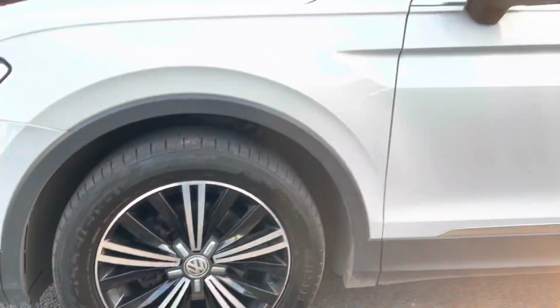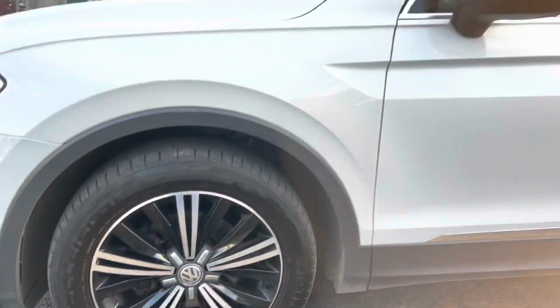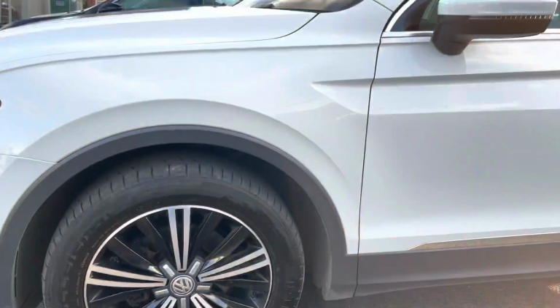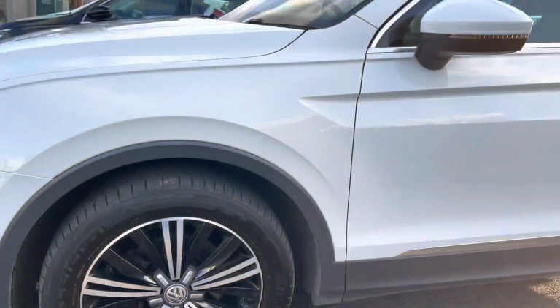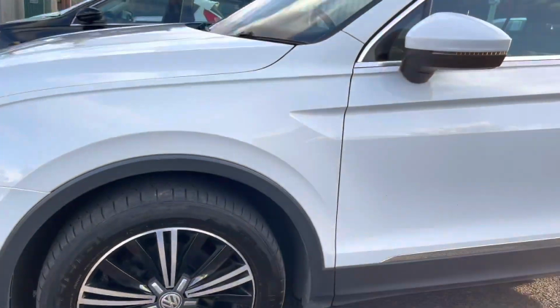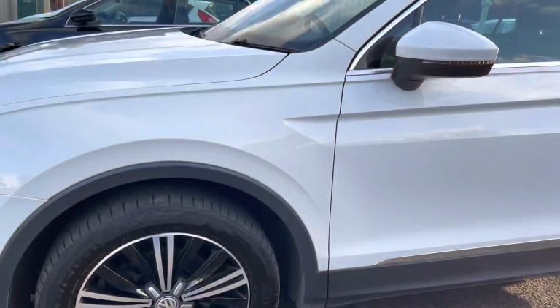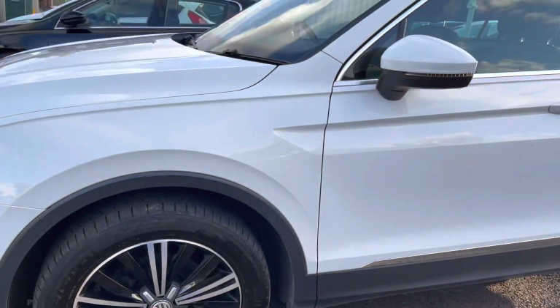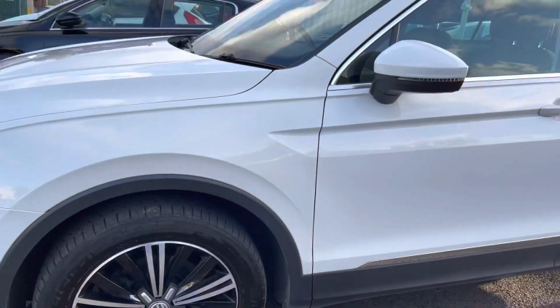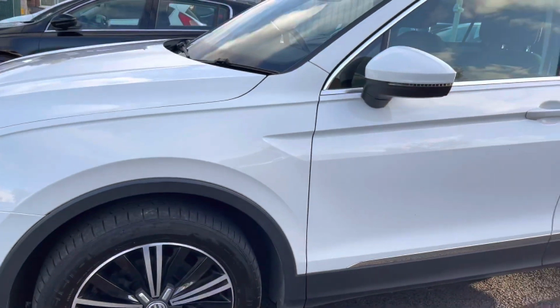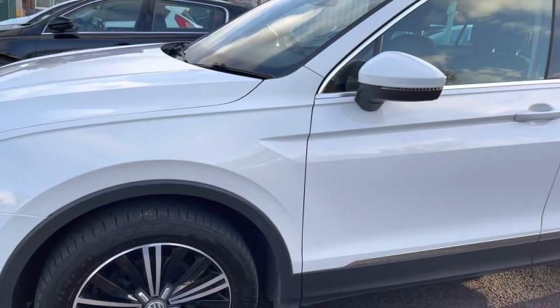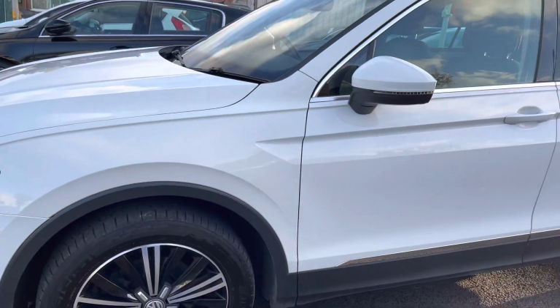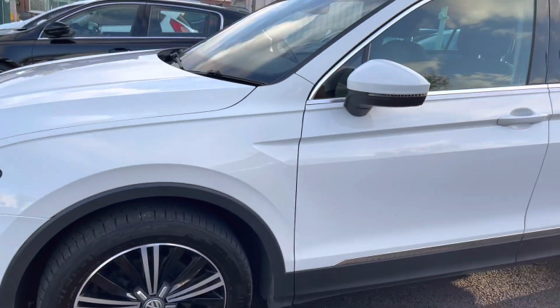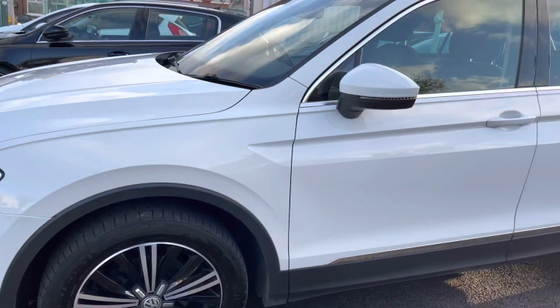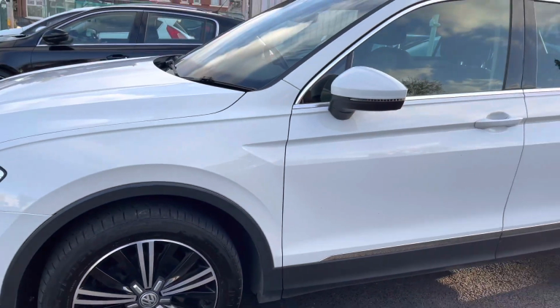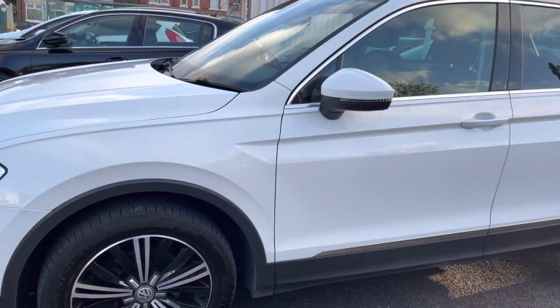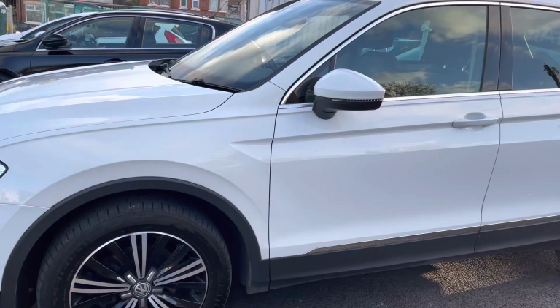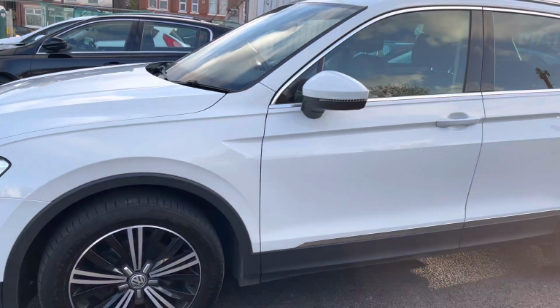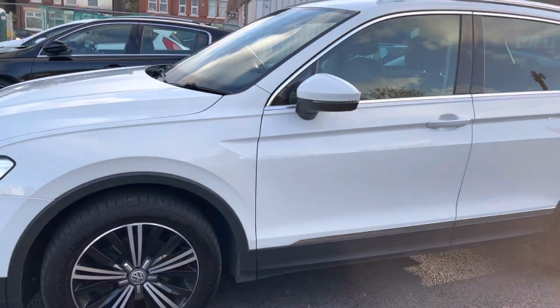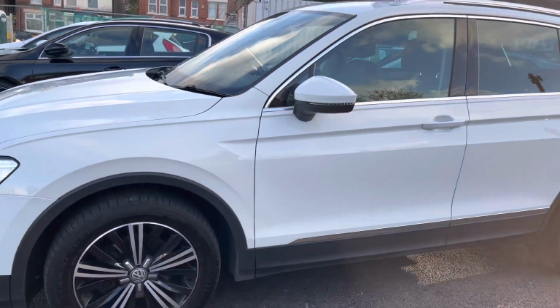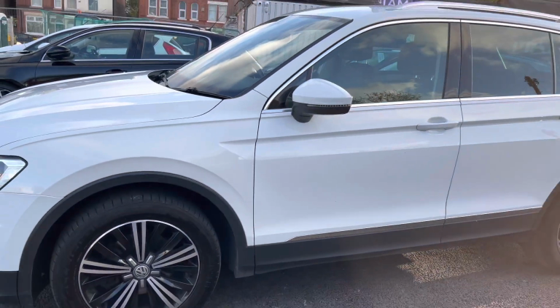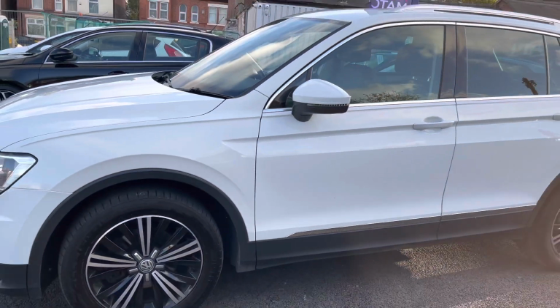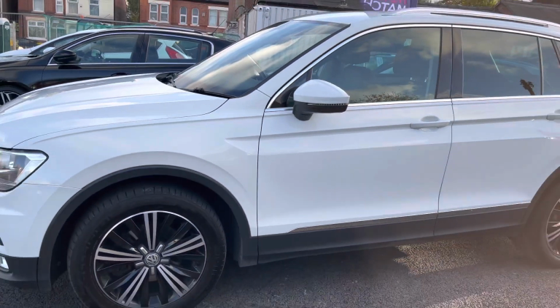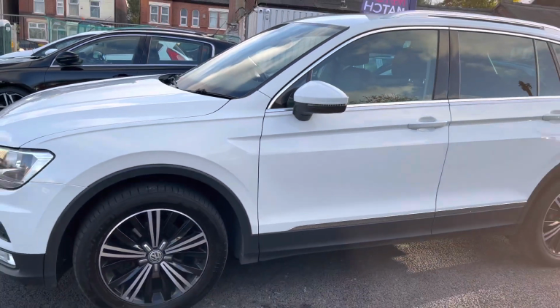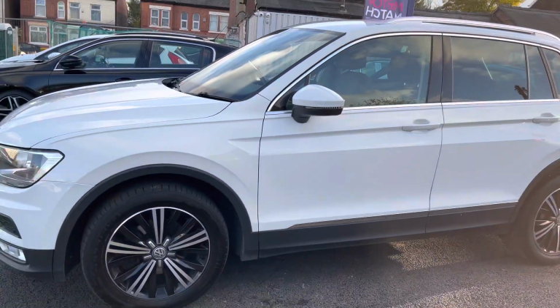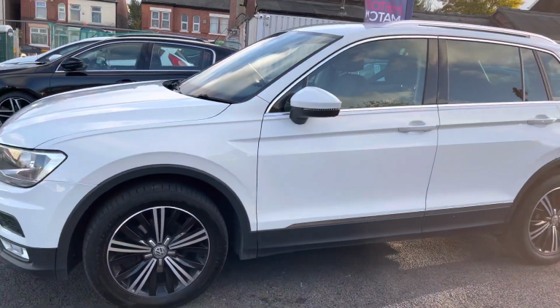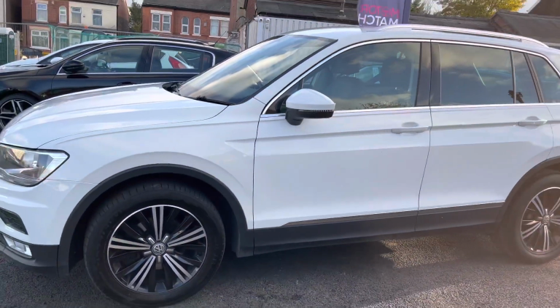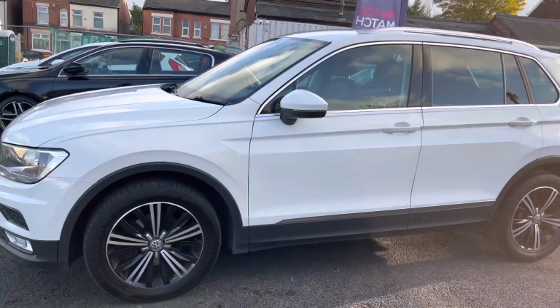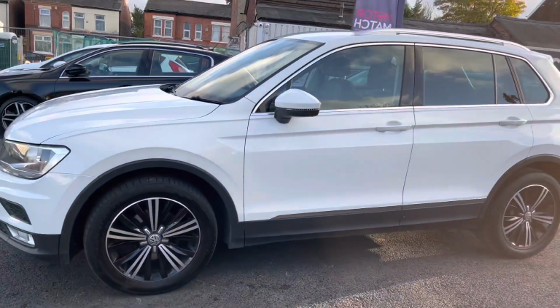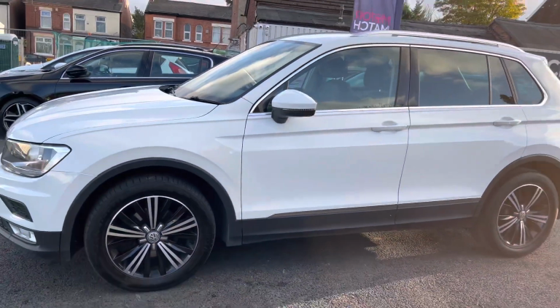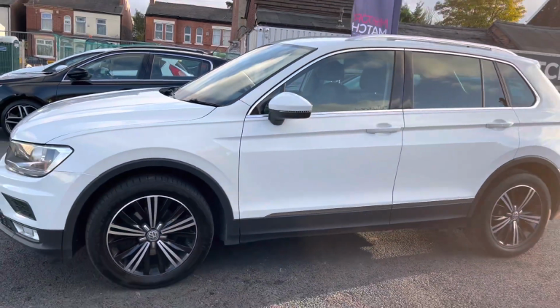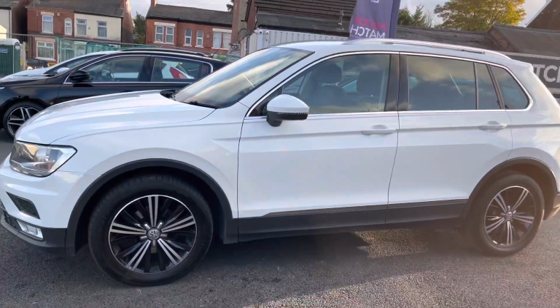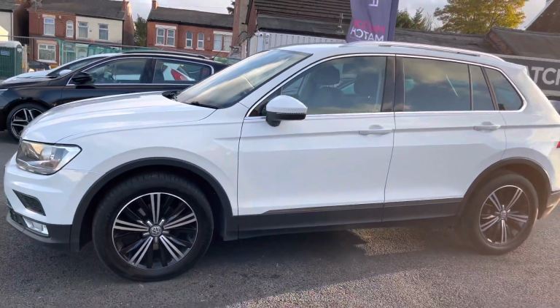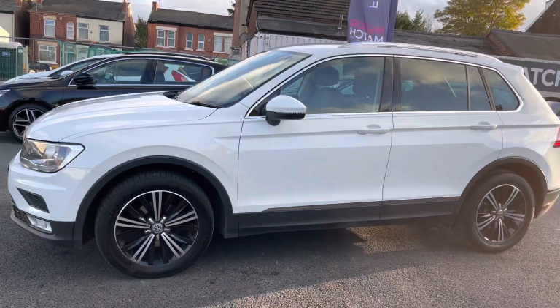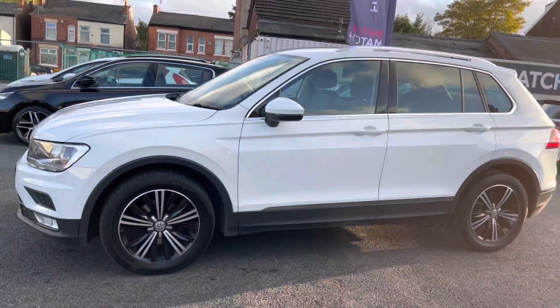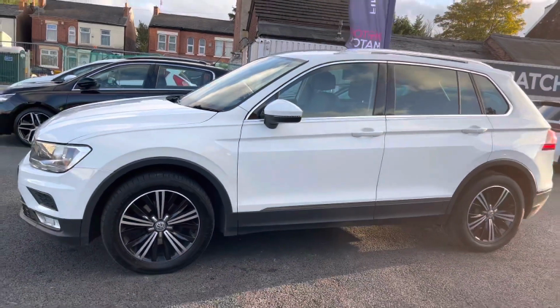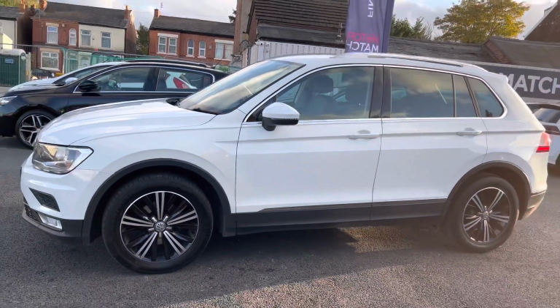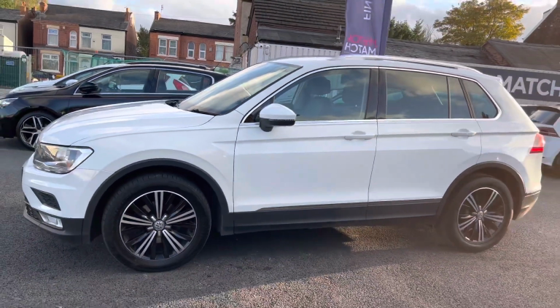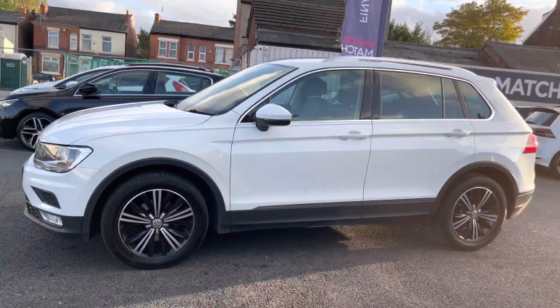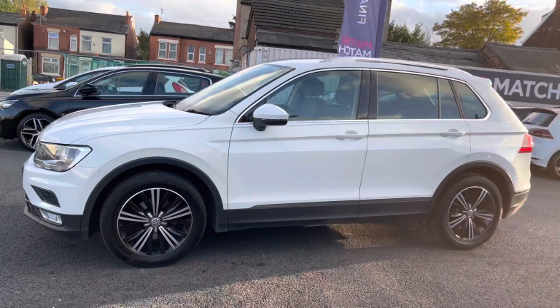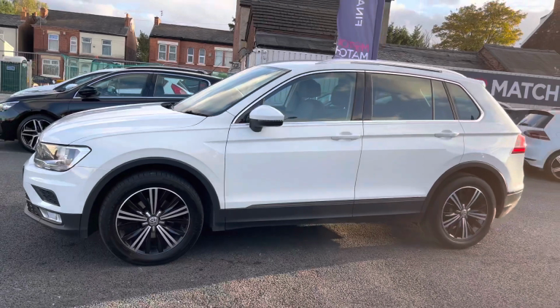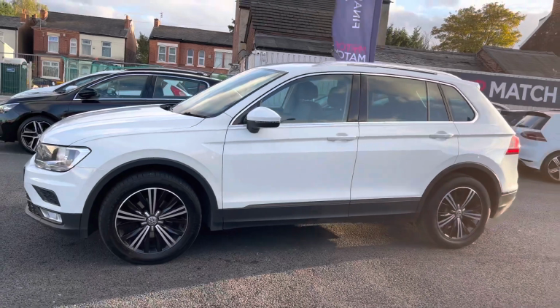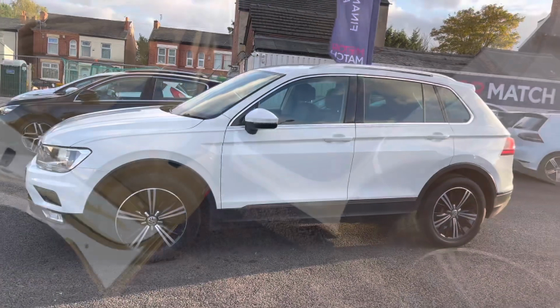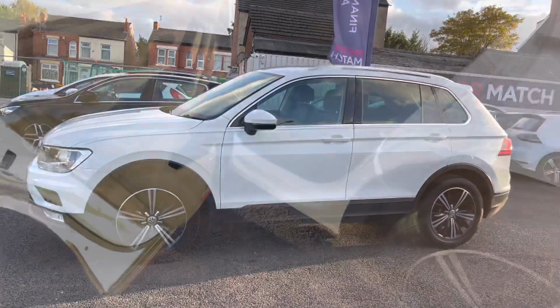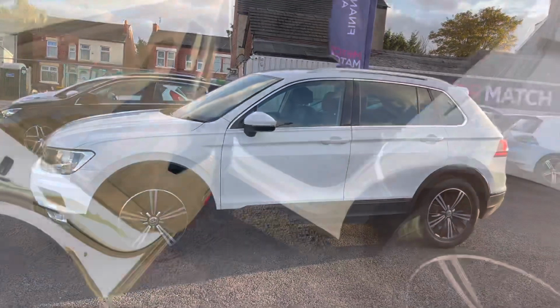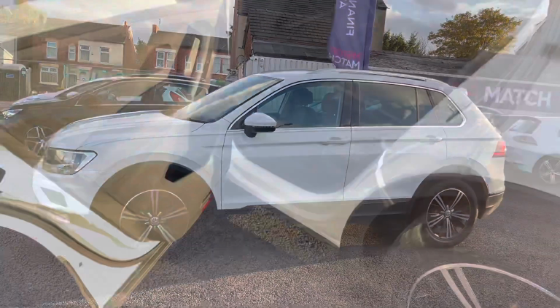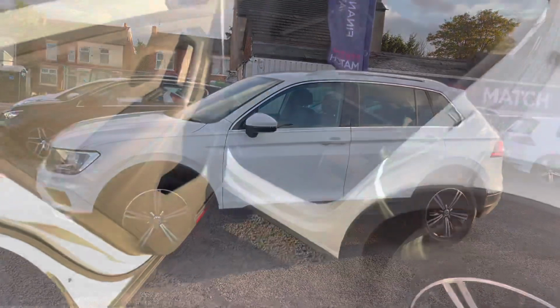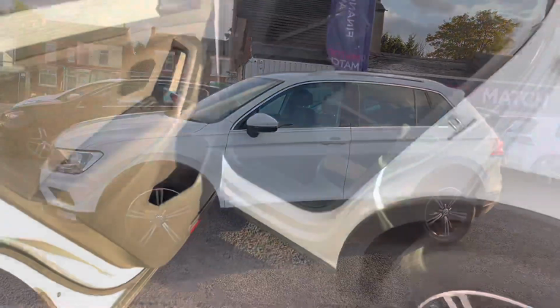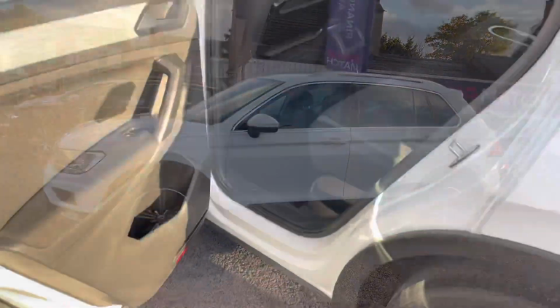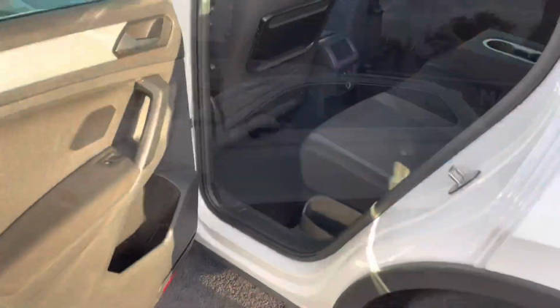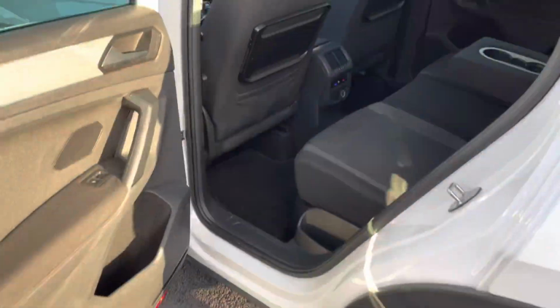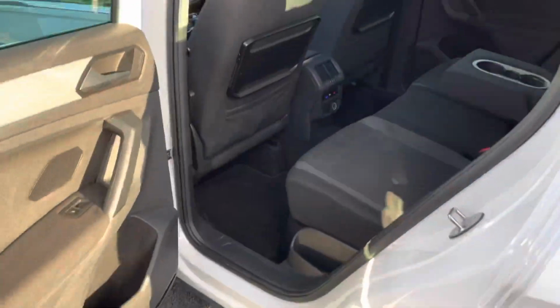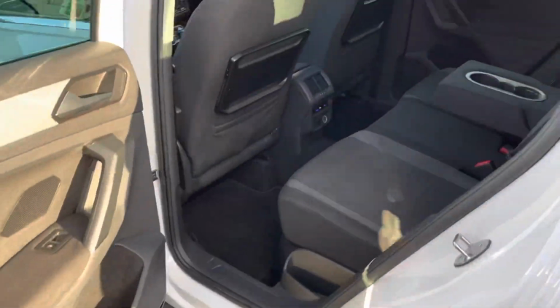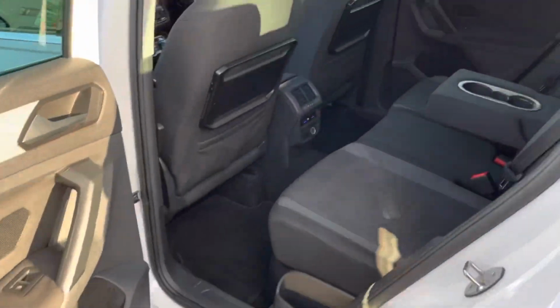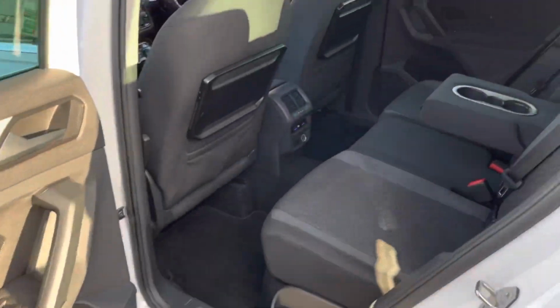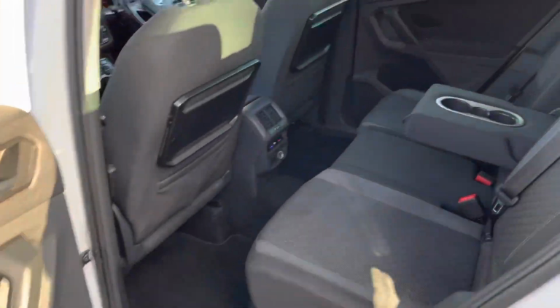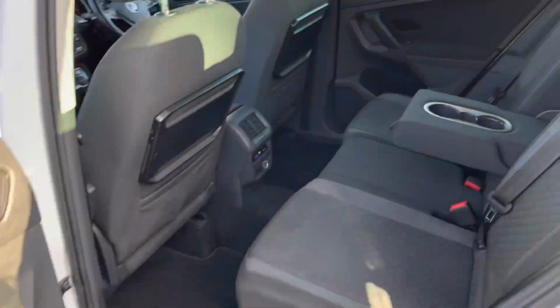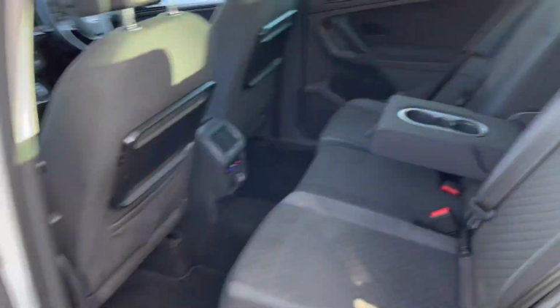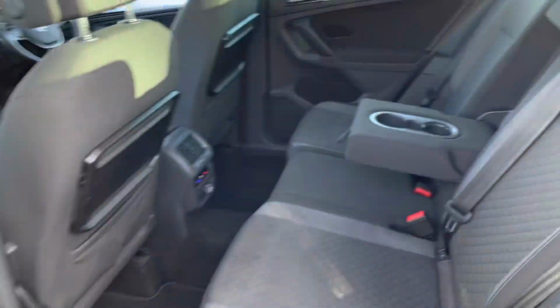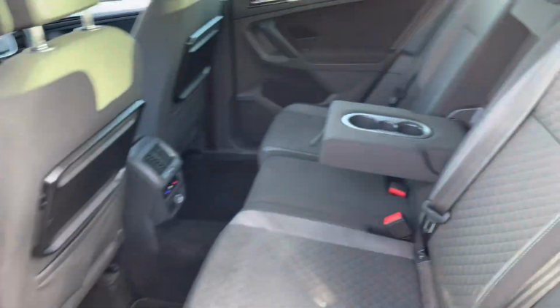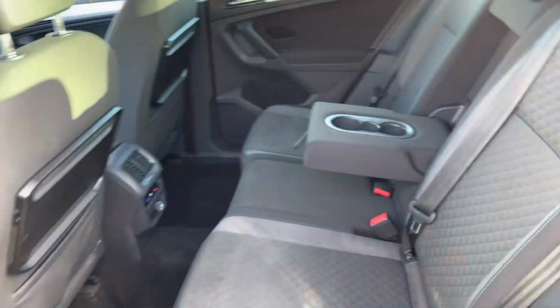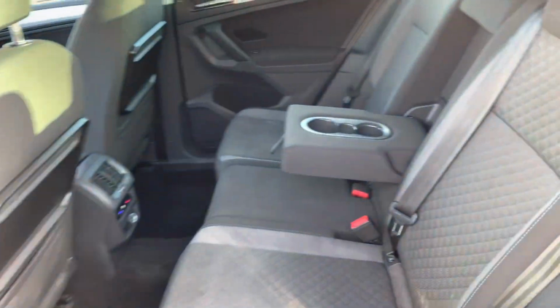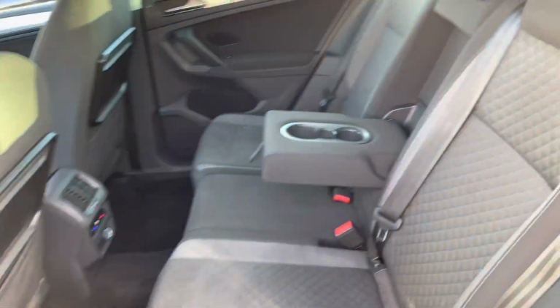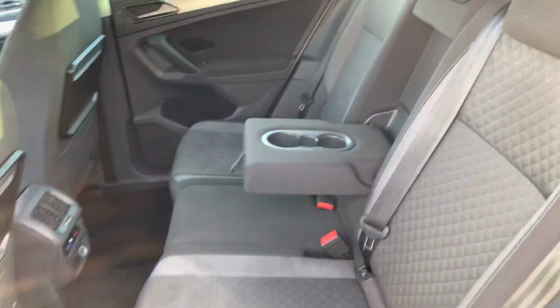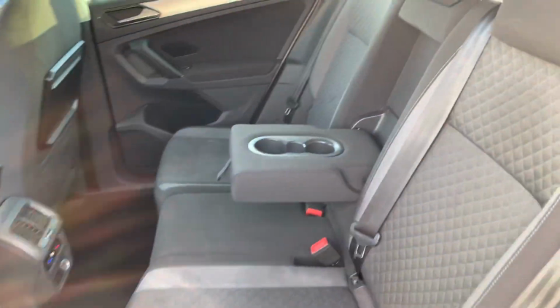Around to the side, the vehicle does sit very nicely on 18-inch Patagonia alloy wheels. You have your indicator integrated into the door mirror, and you also have roof rails up top, so you can add things like a roof box to increase your storage, for example.